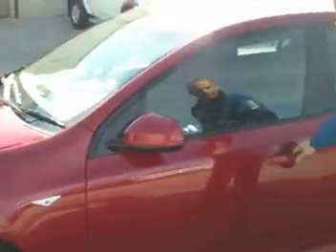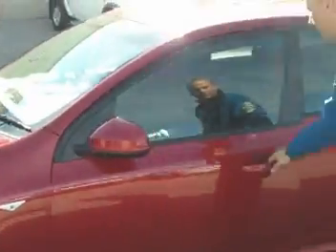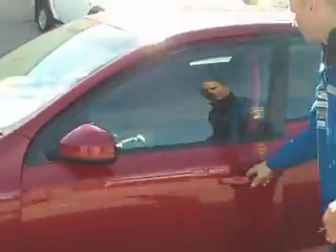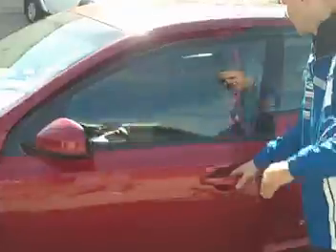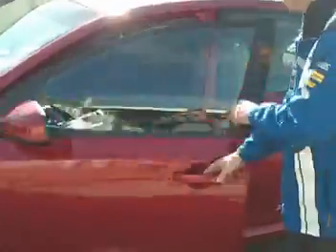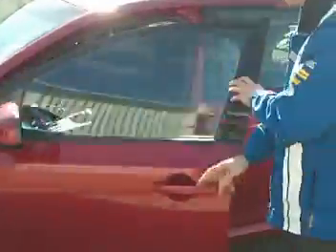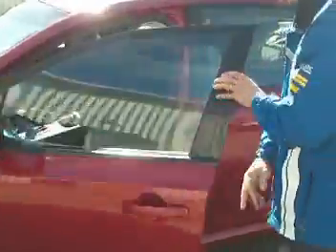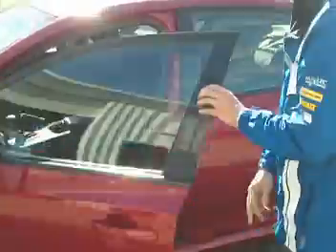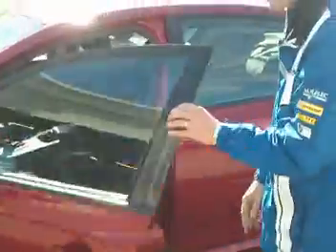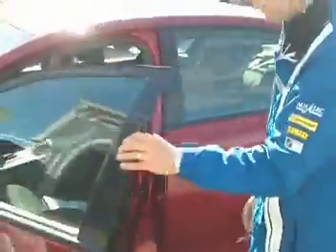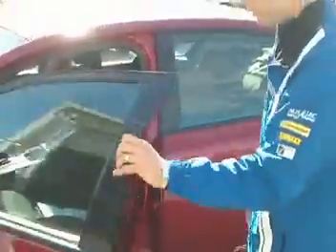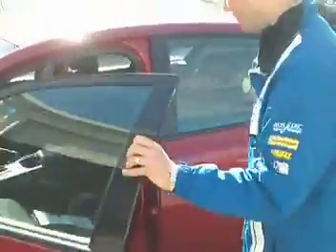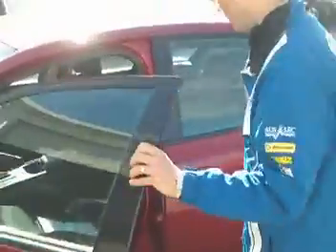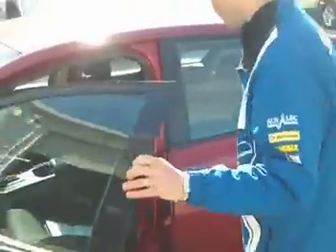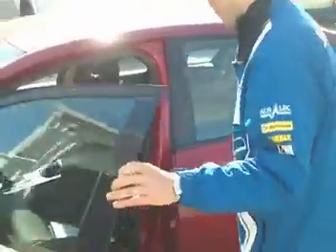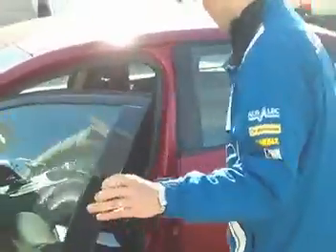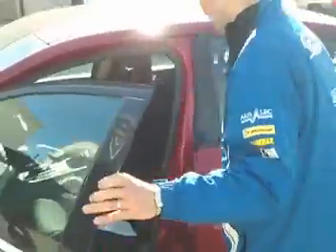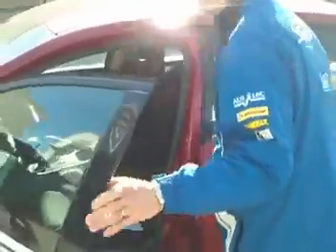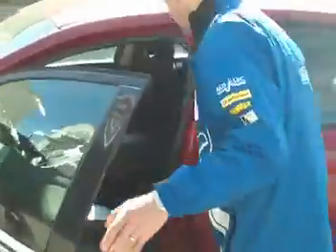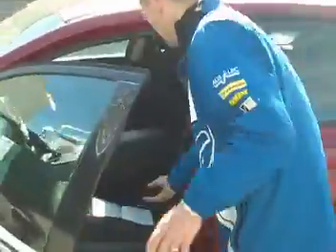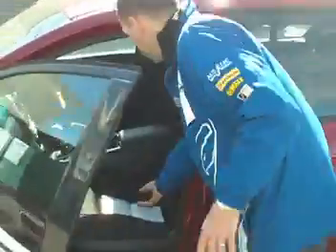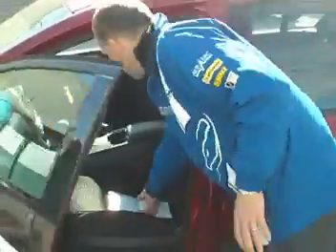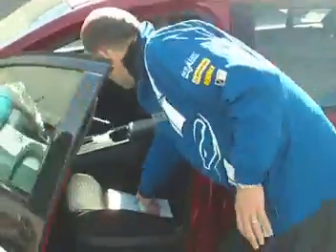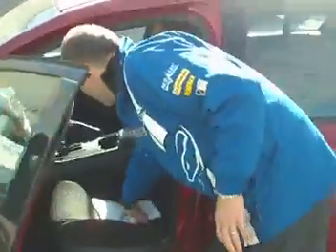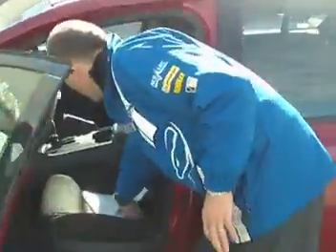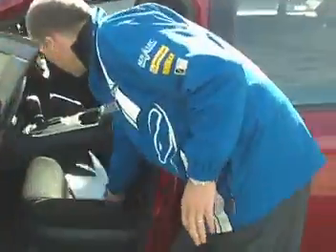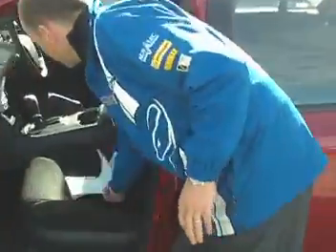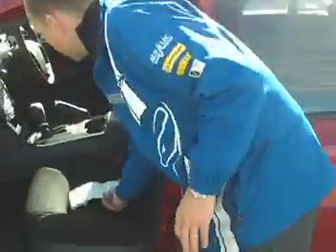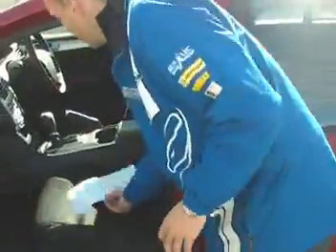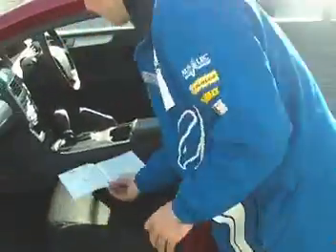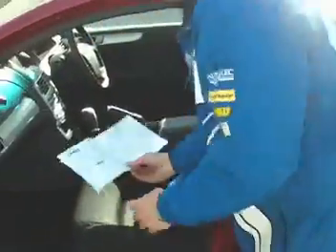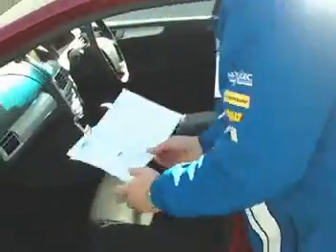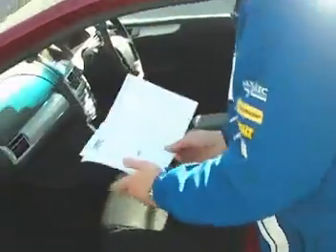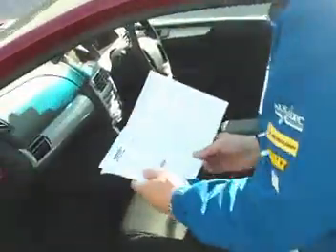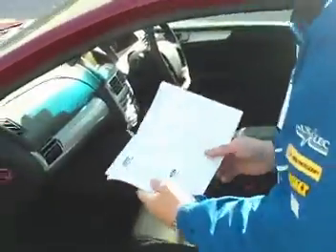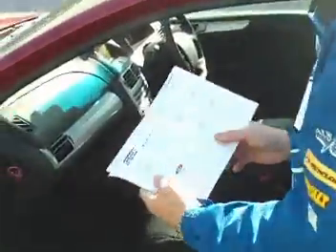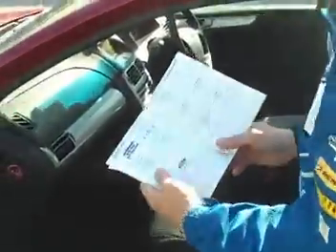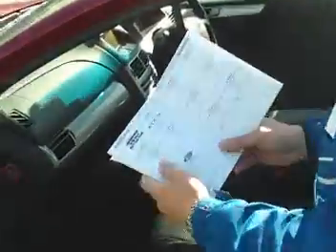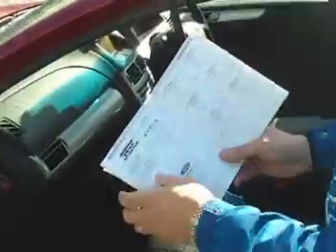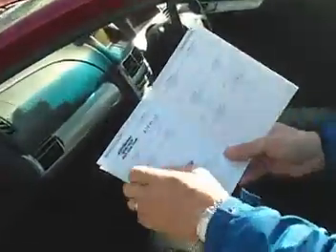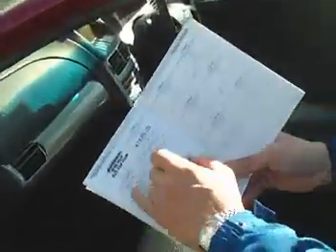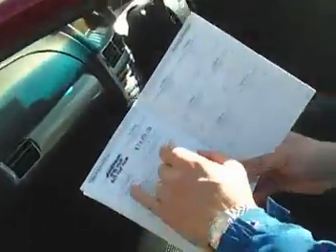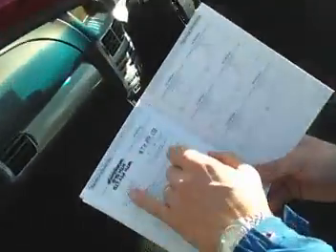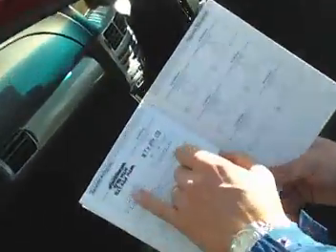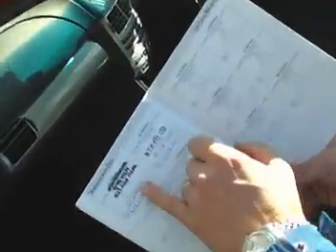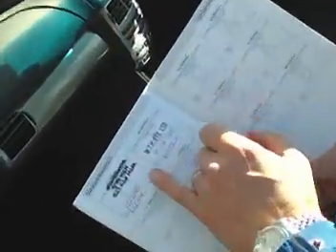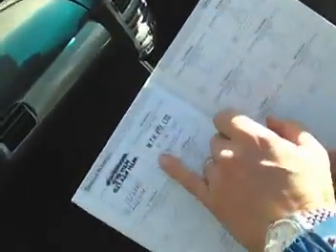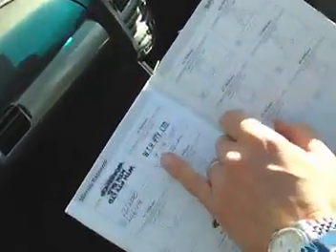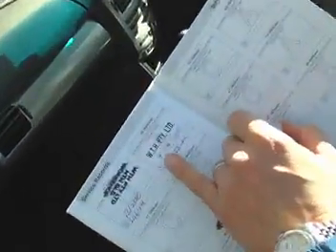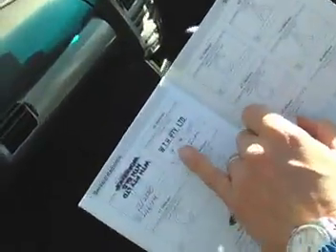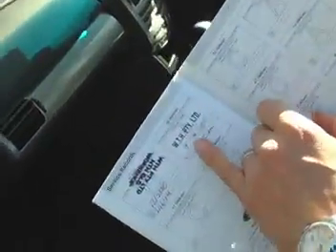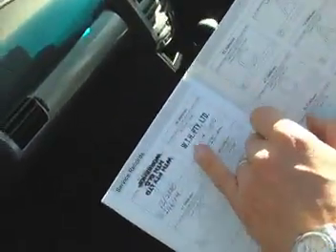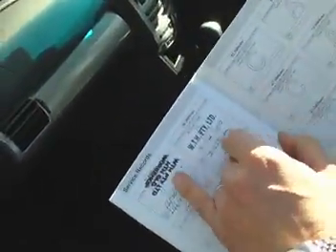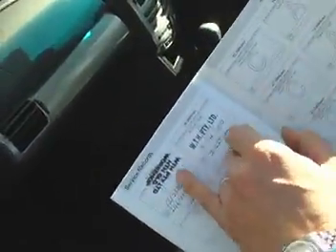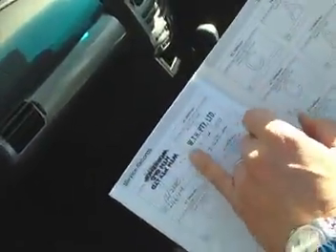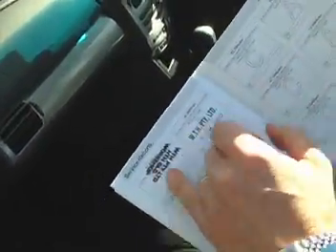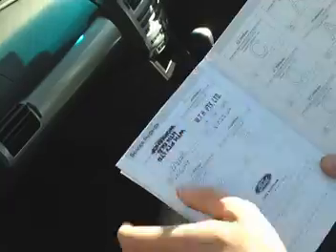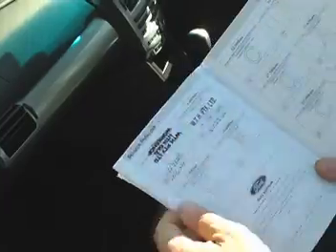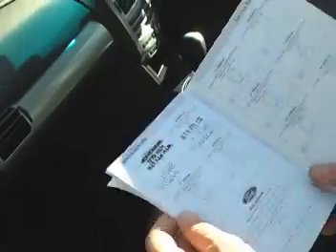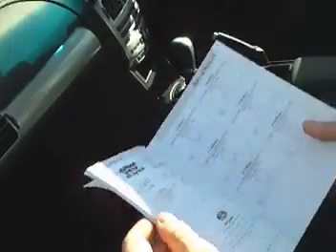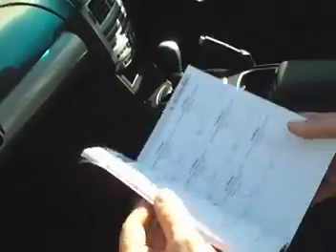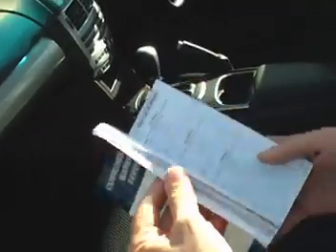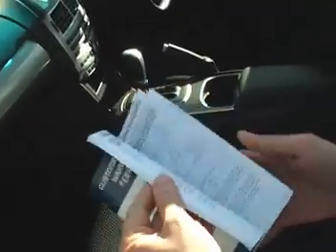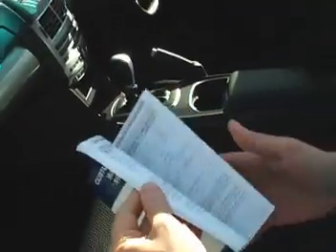Now, I'm just going to show you the books here. Obviously it's 38,000 kilometres, full service history, all the stamps there.